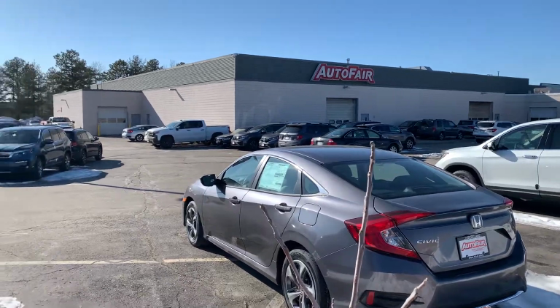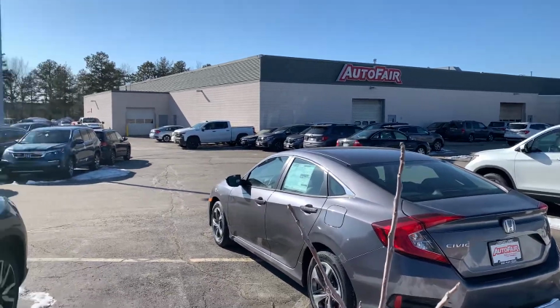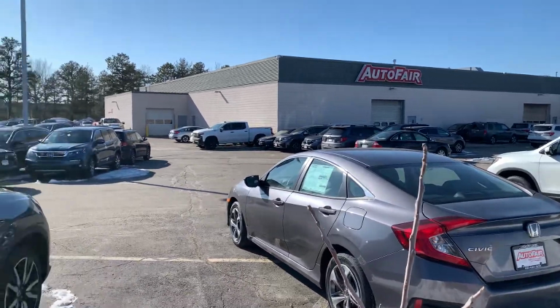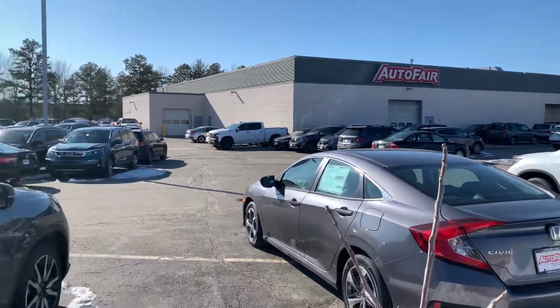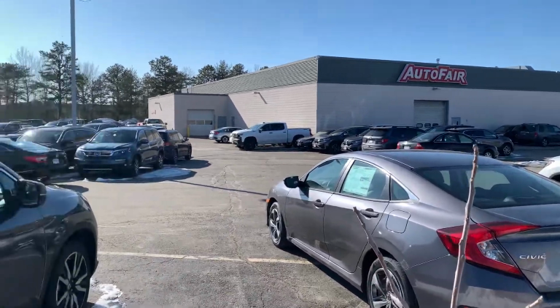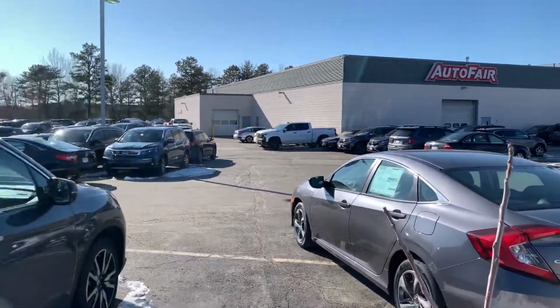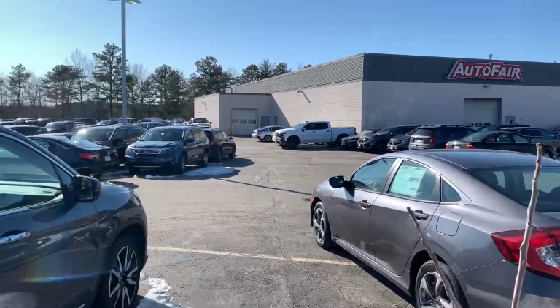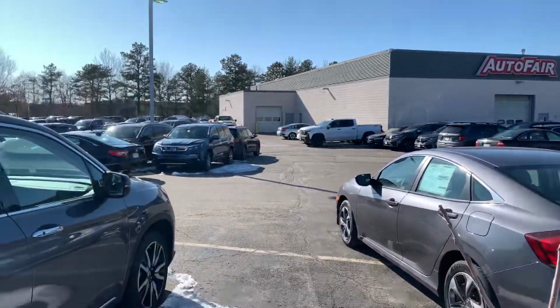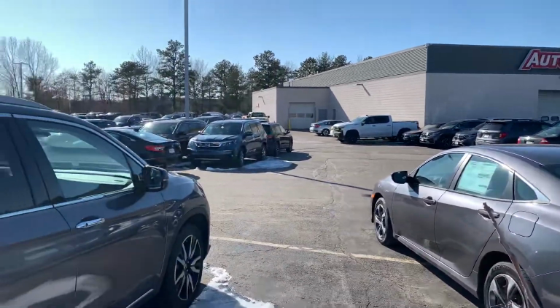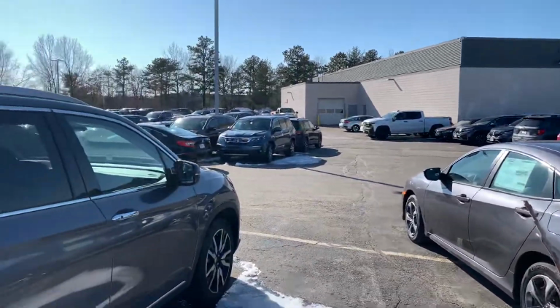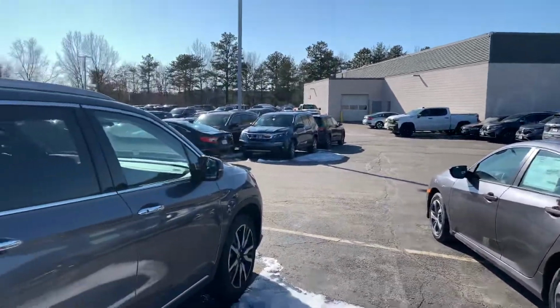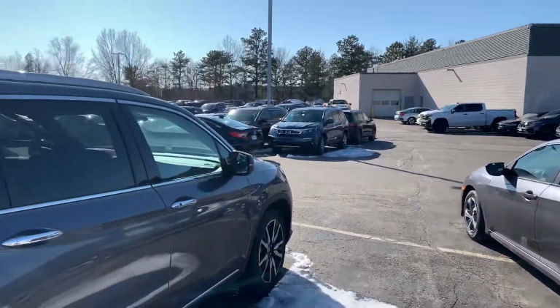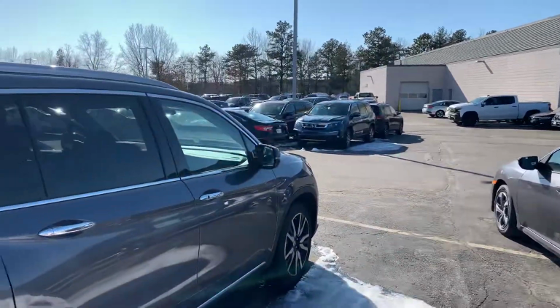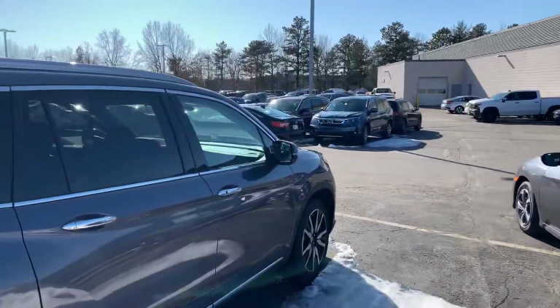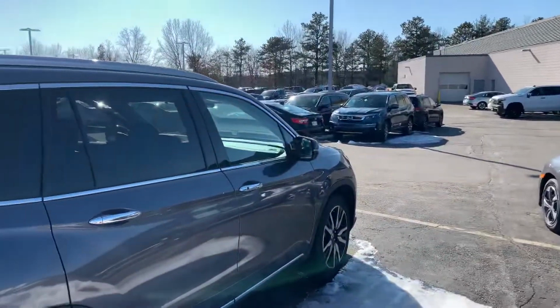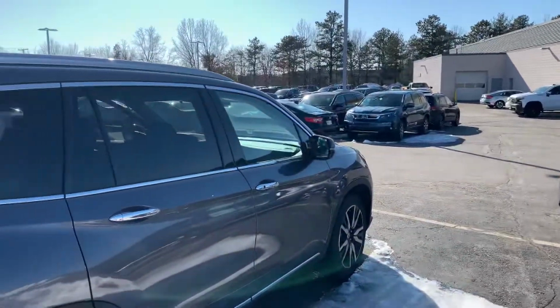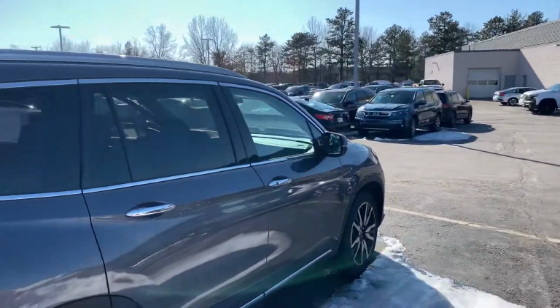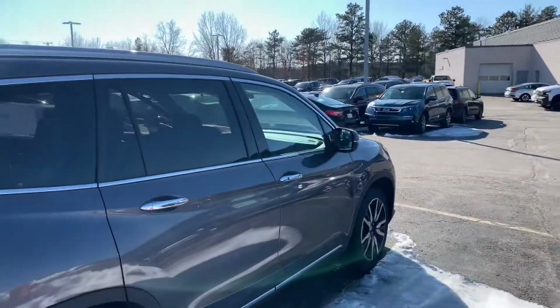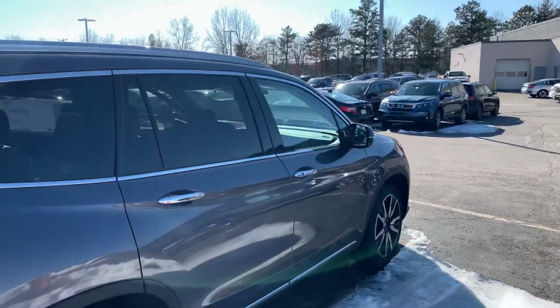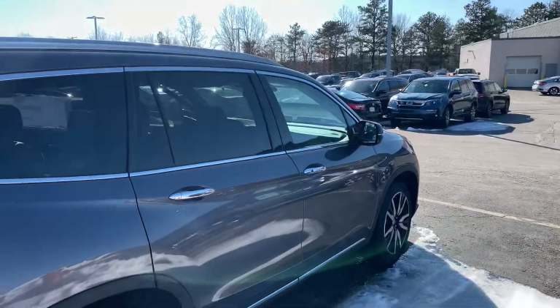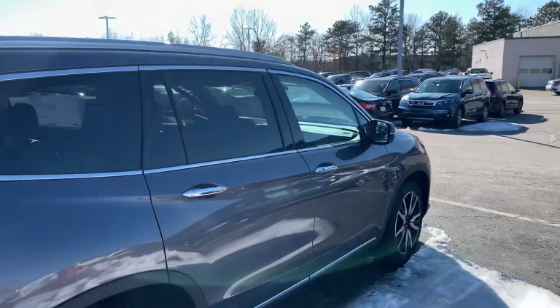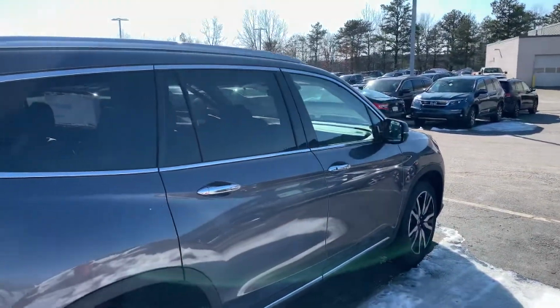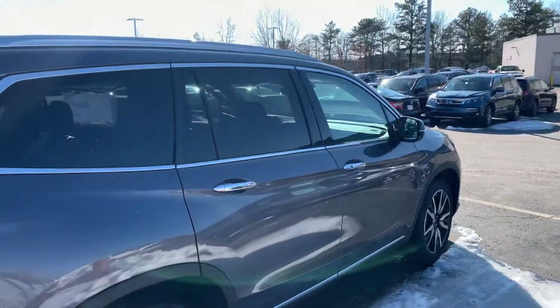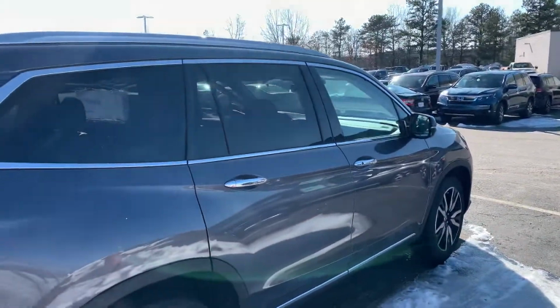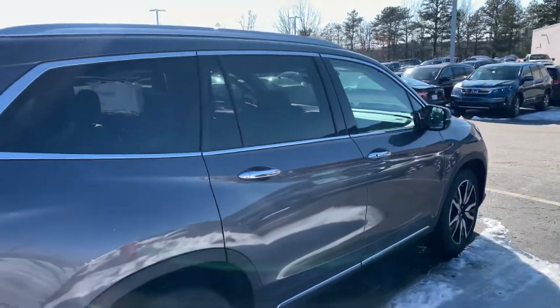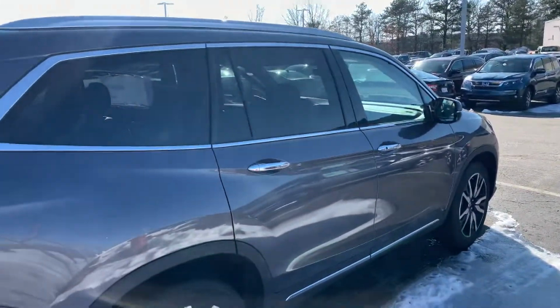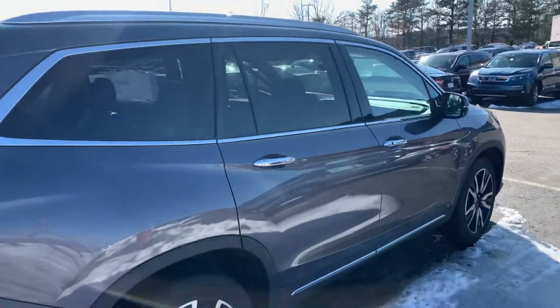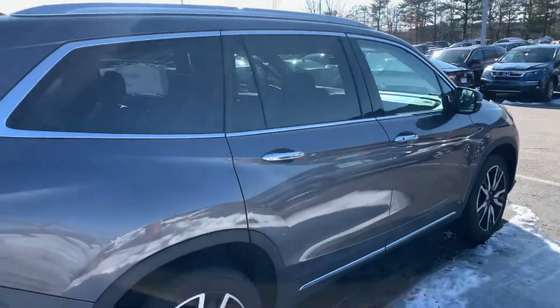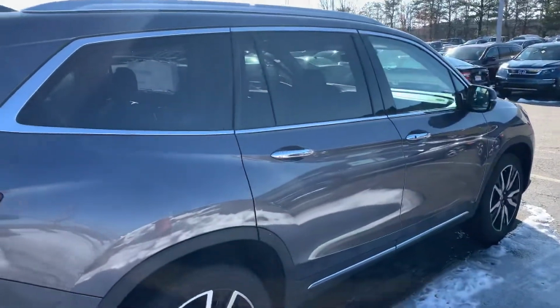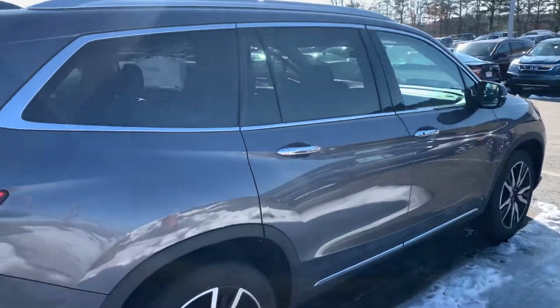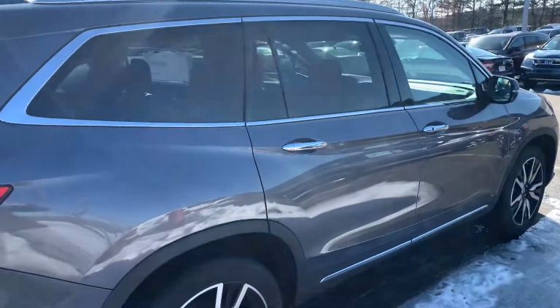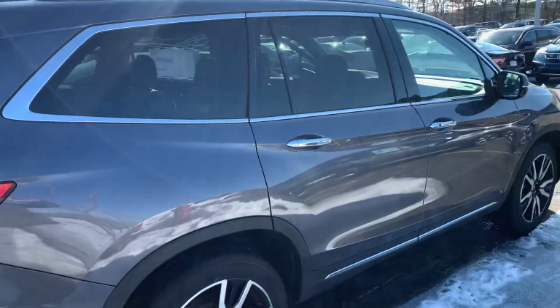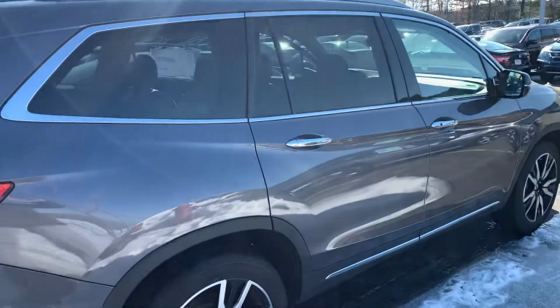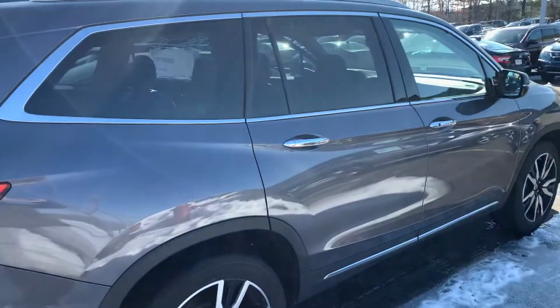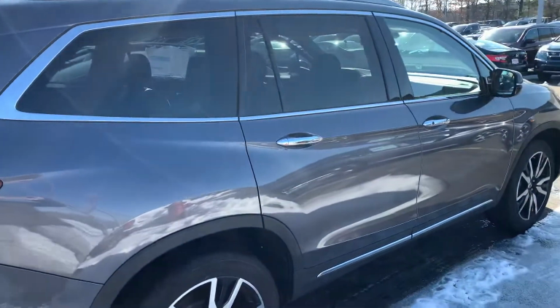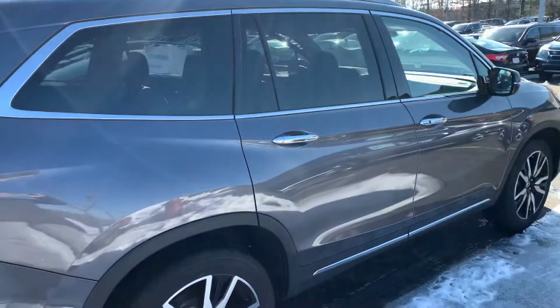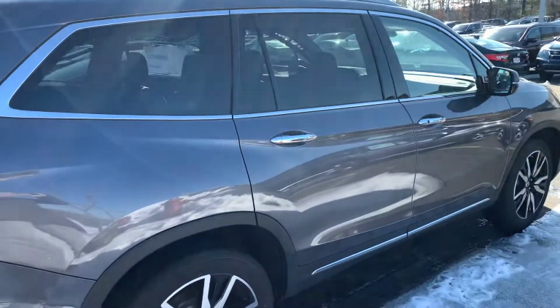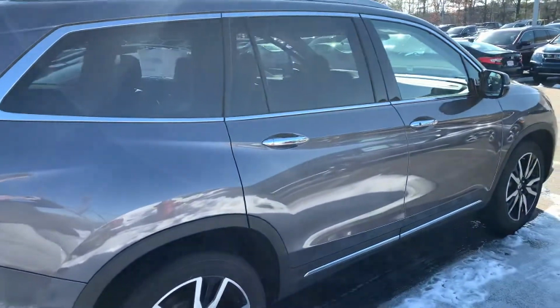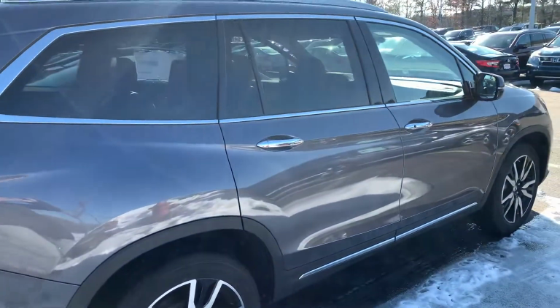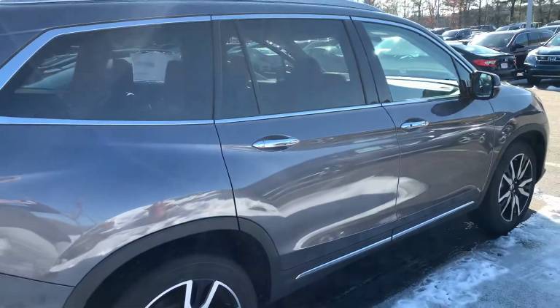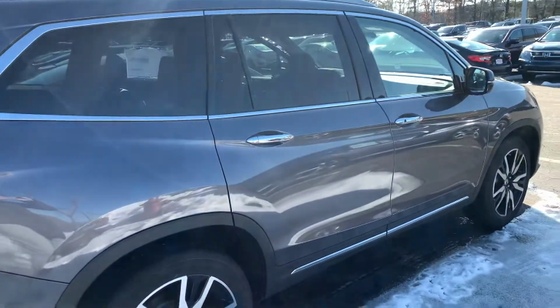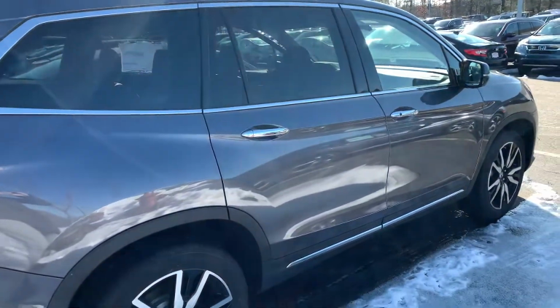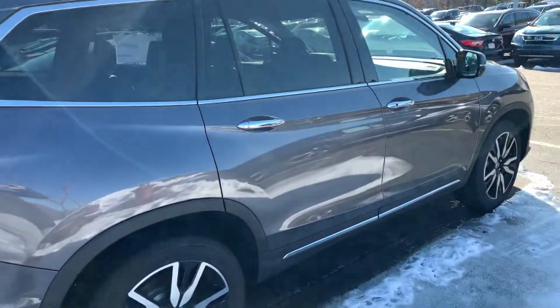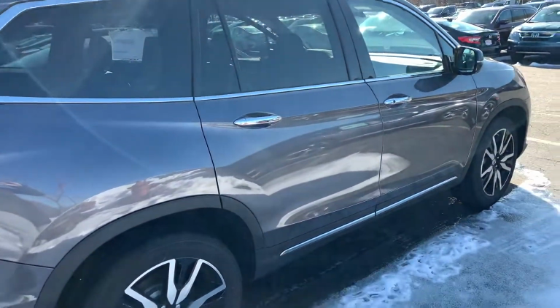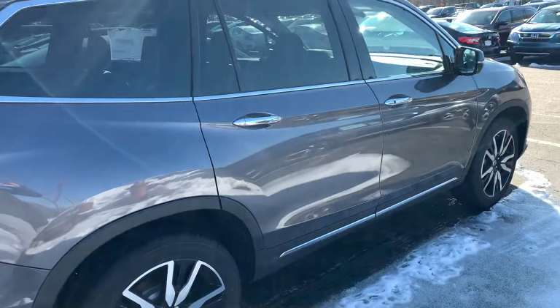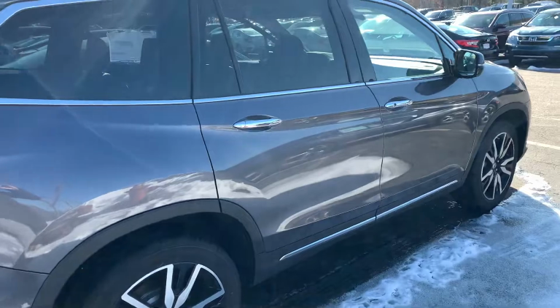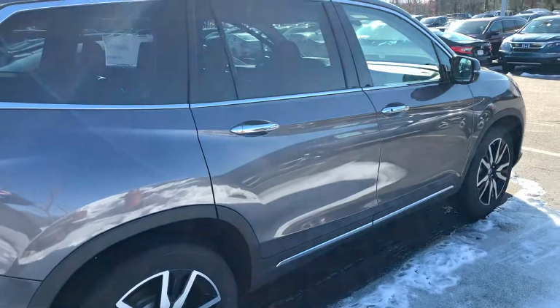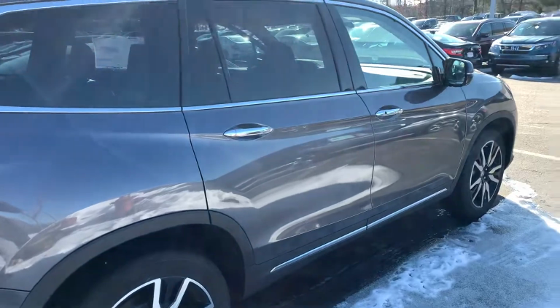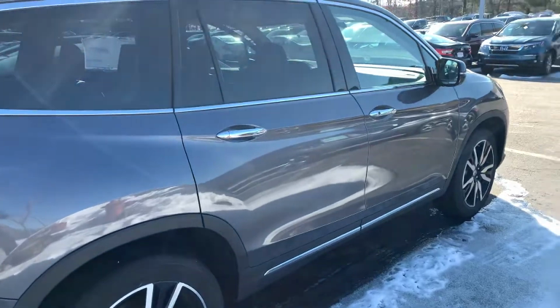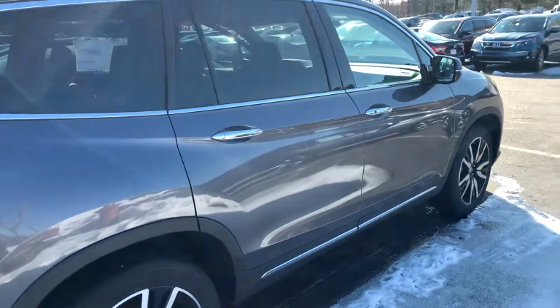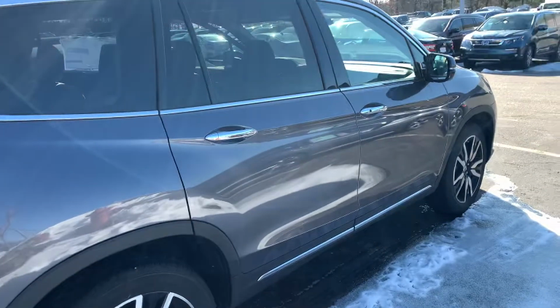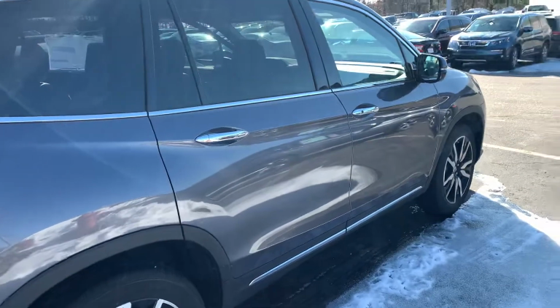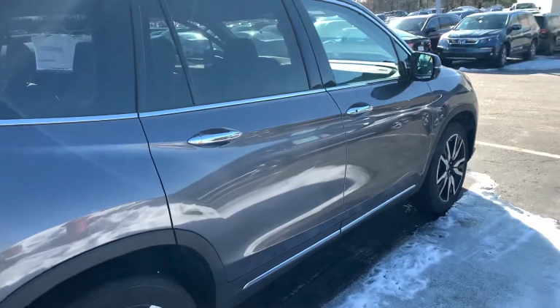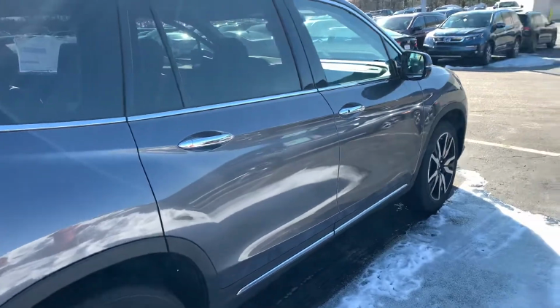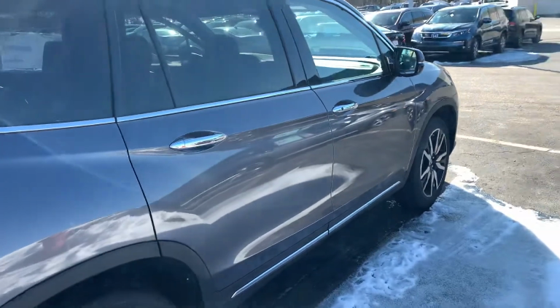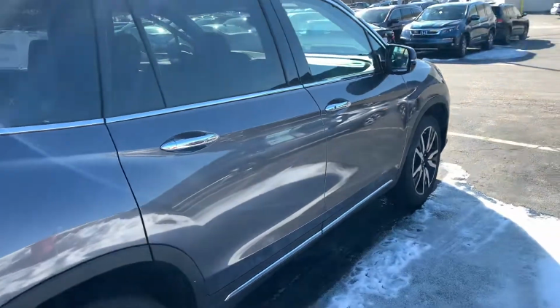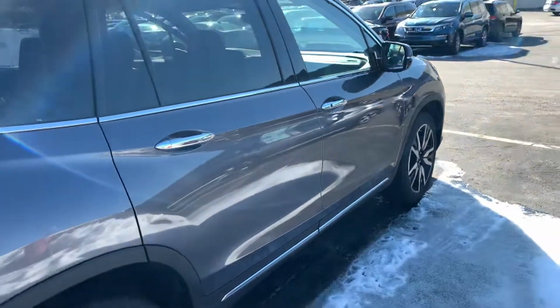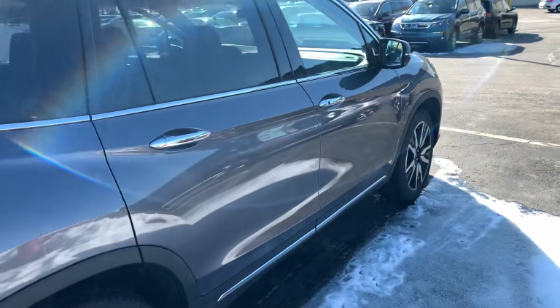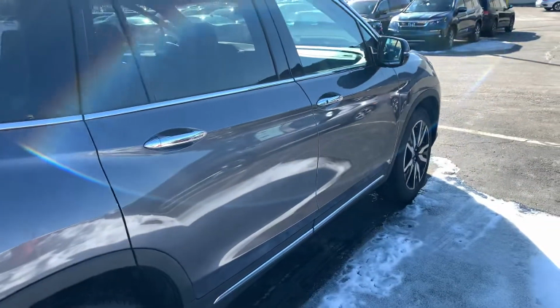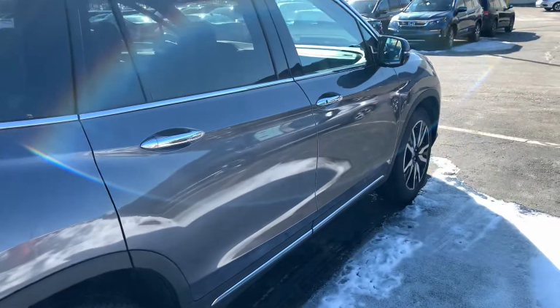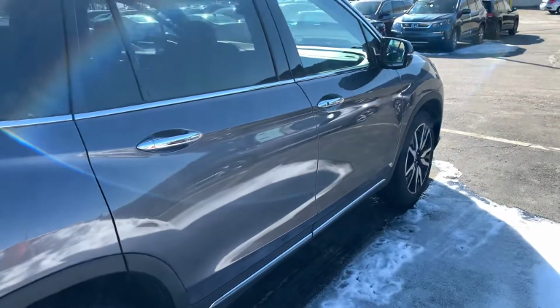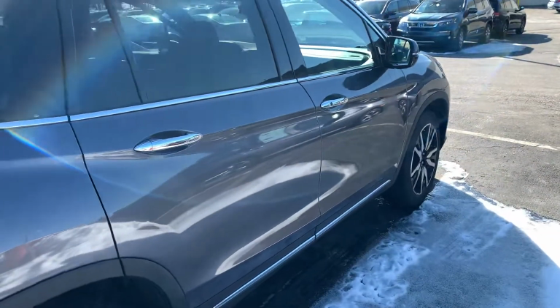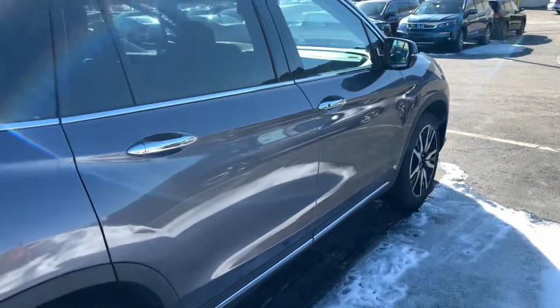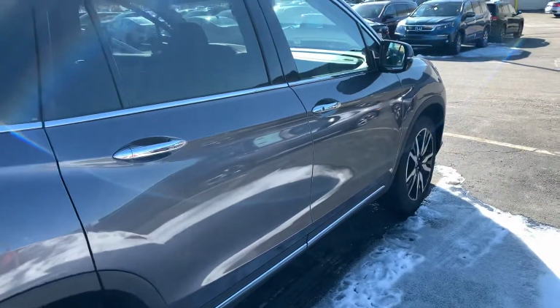Hey there, Nicole. This is Bob Black over at AutoFair Honda in Manchester, New Hampshire. Thanks for your interest in a brand new 2020 Honda Pilot Elite.